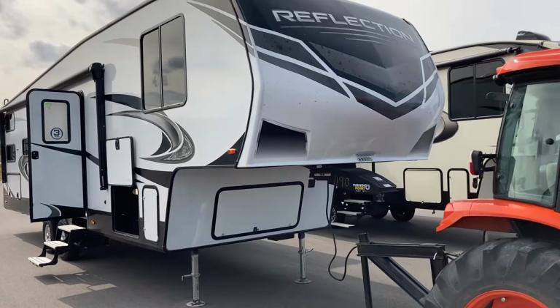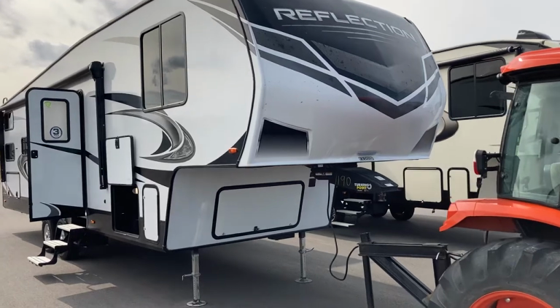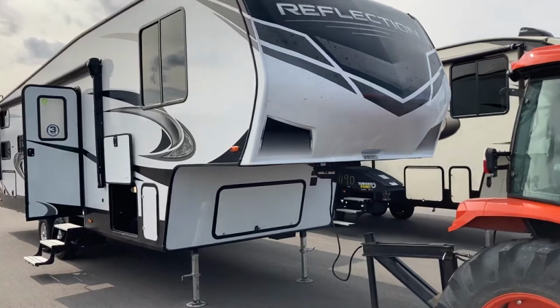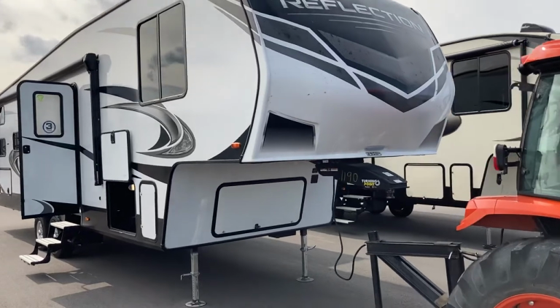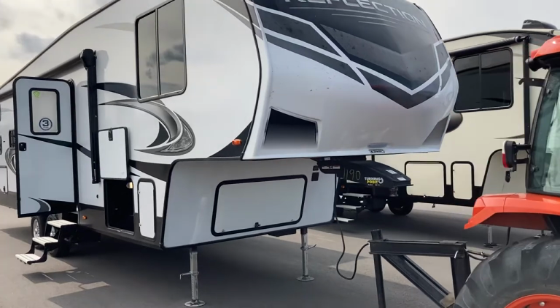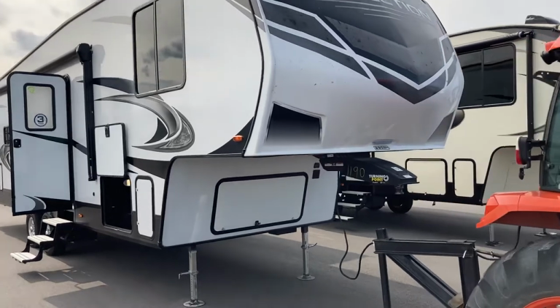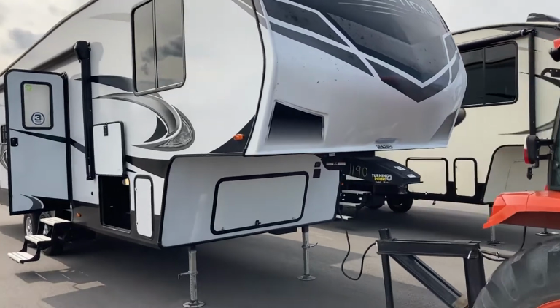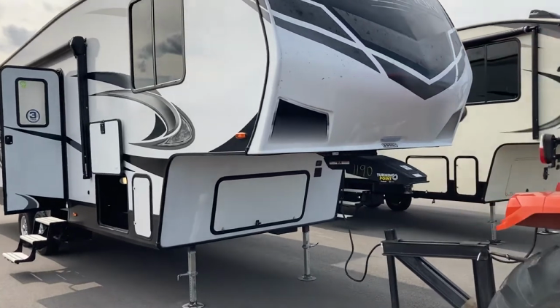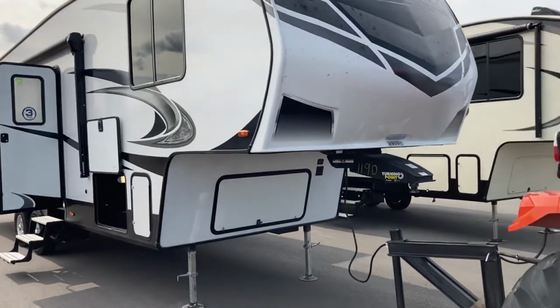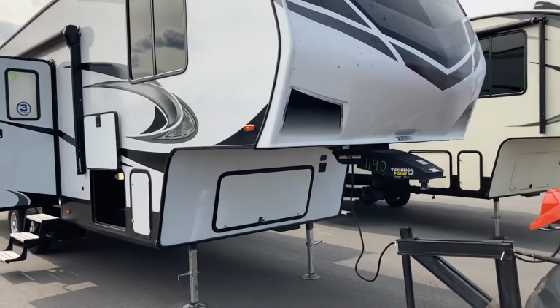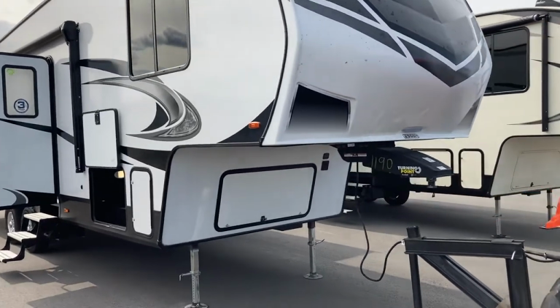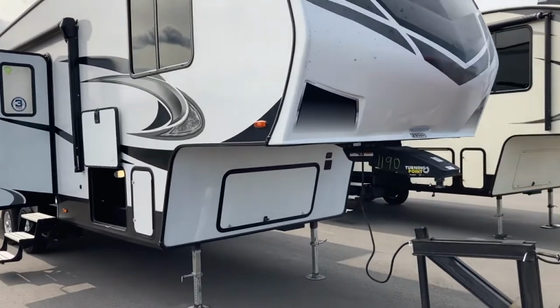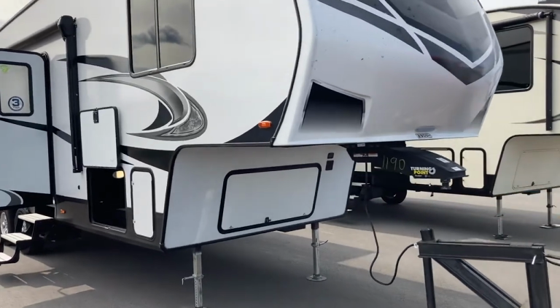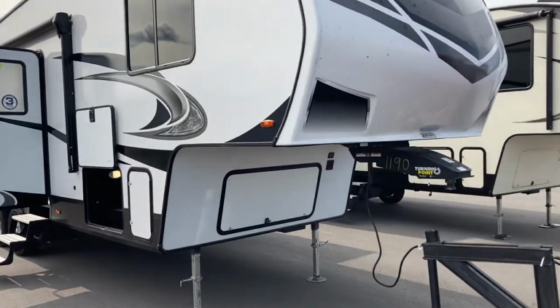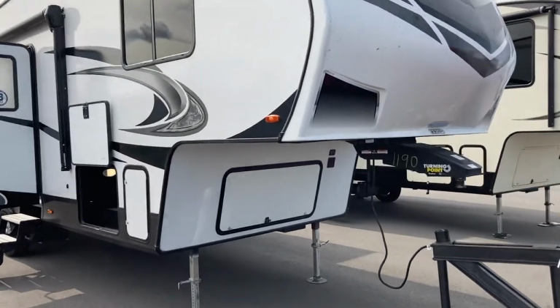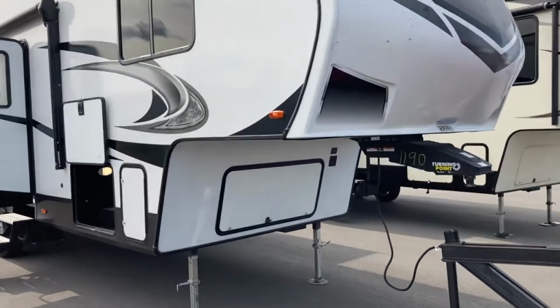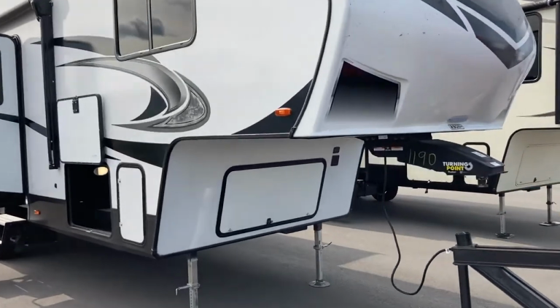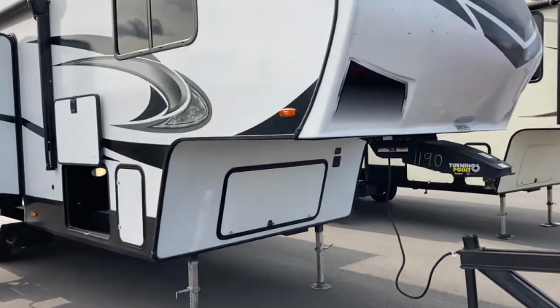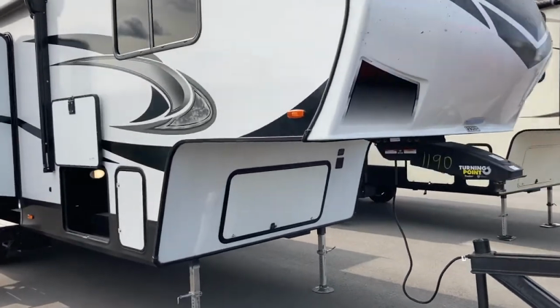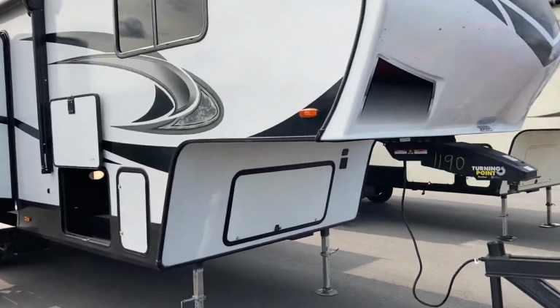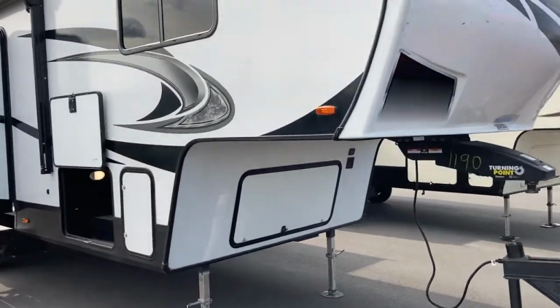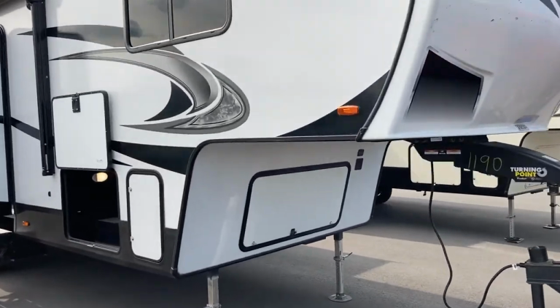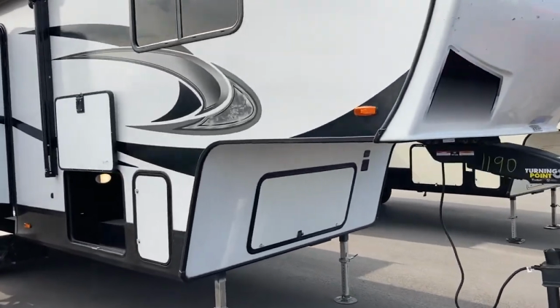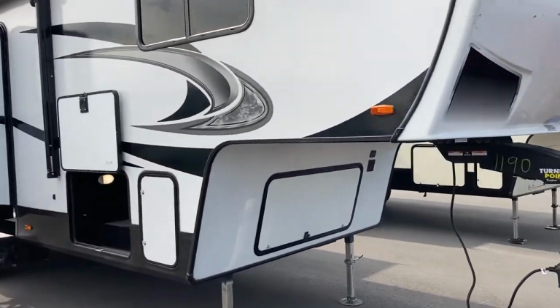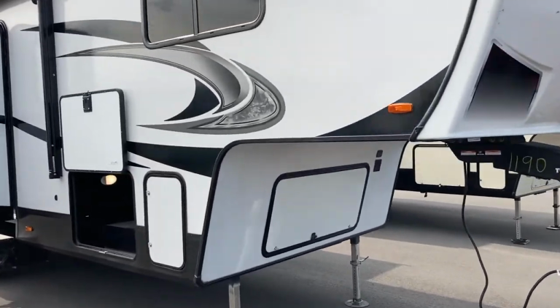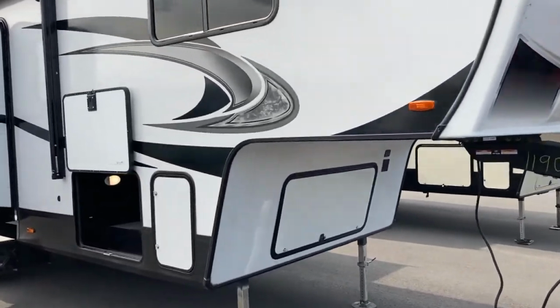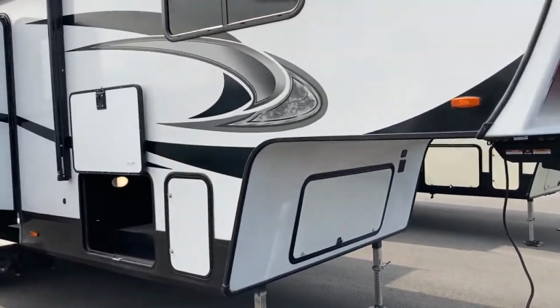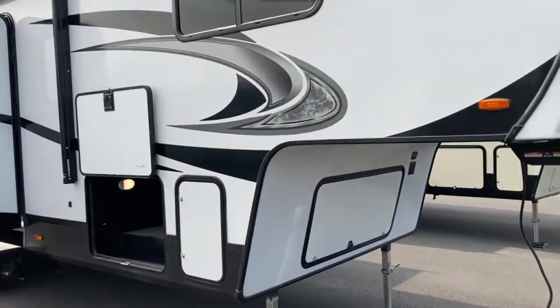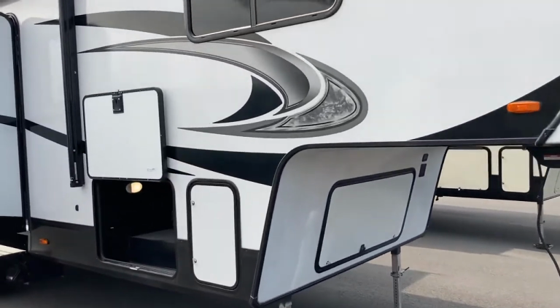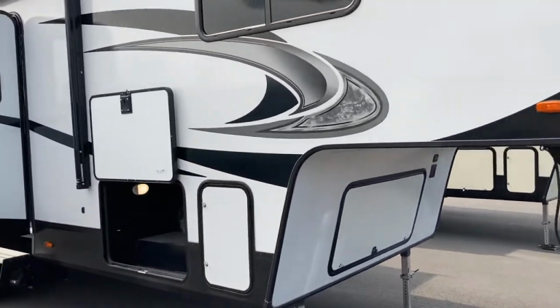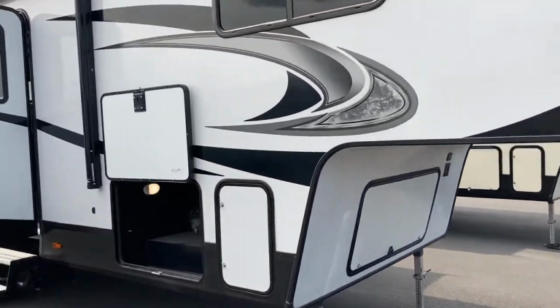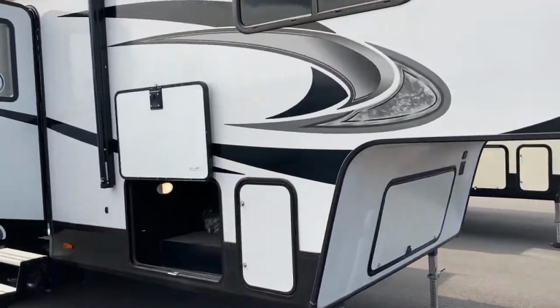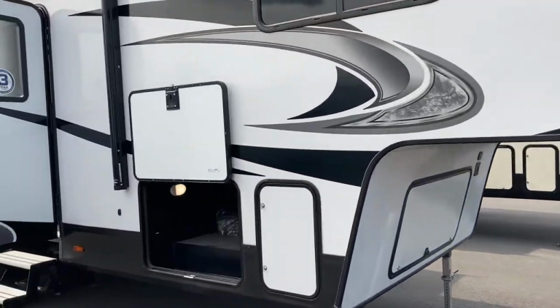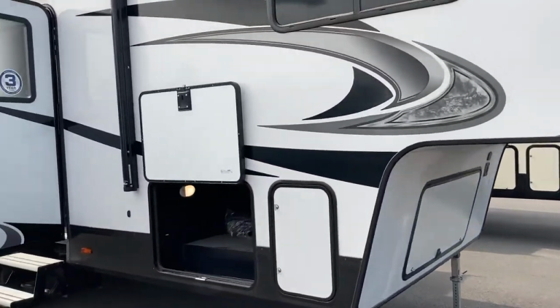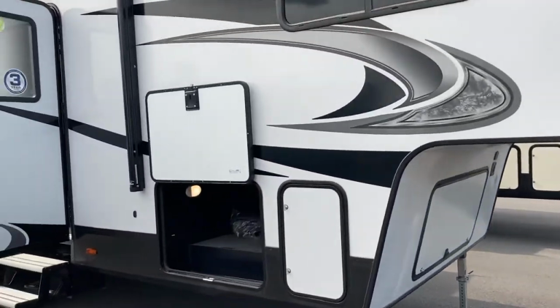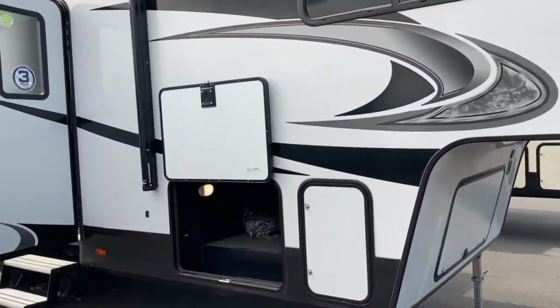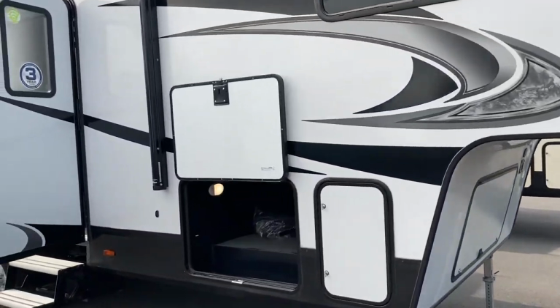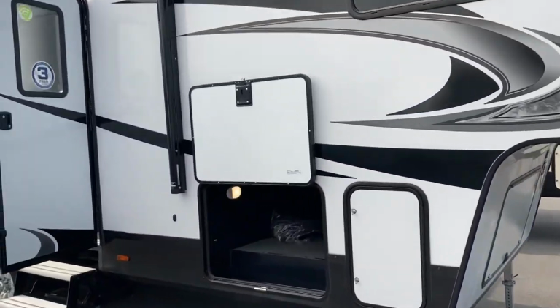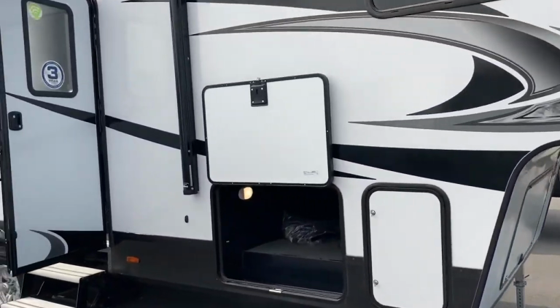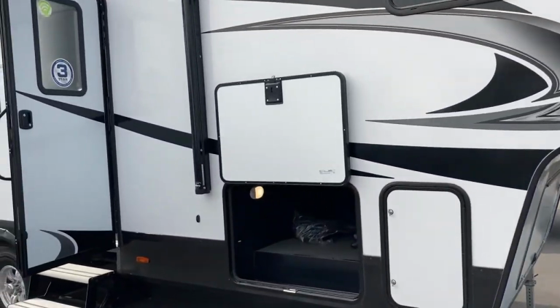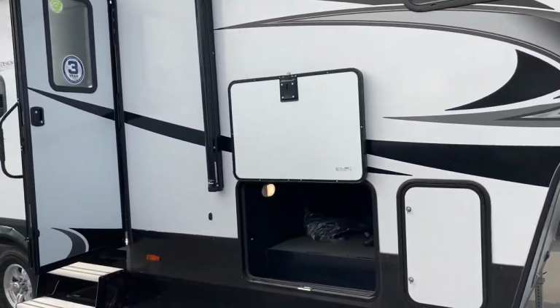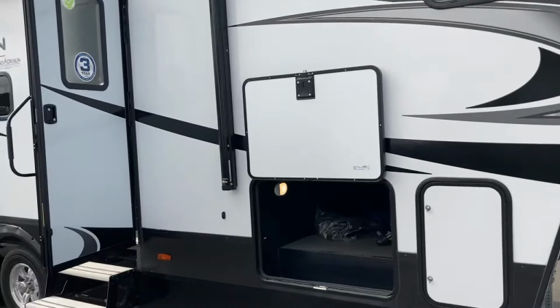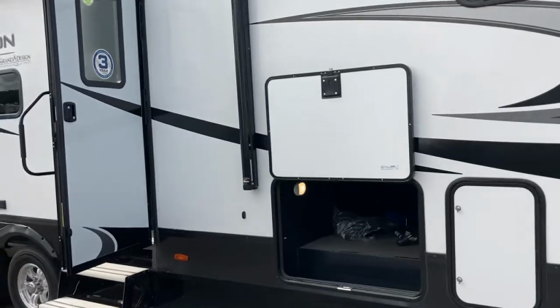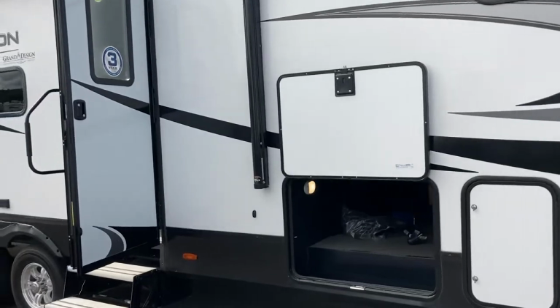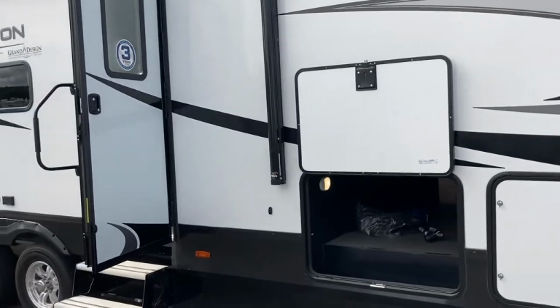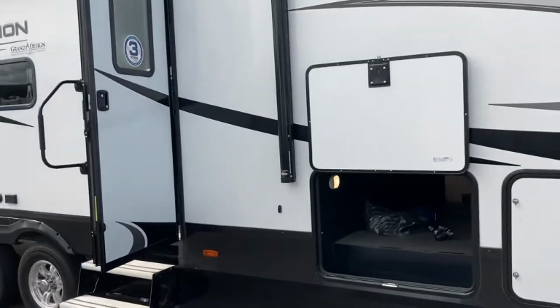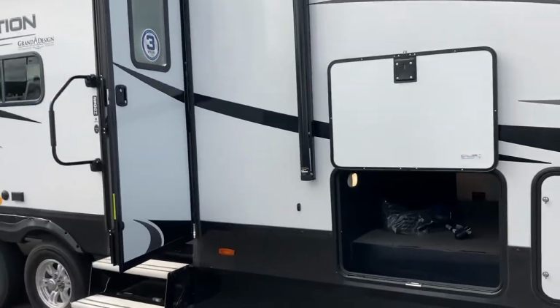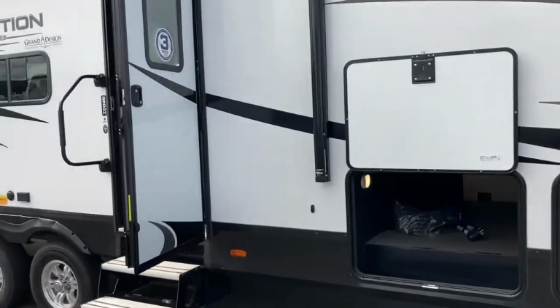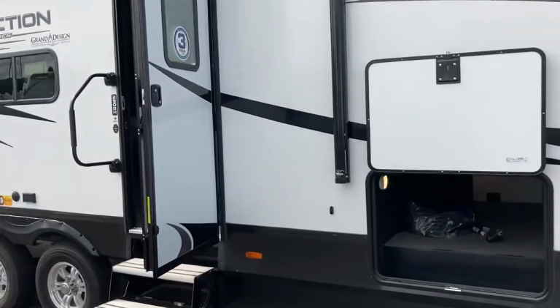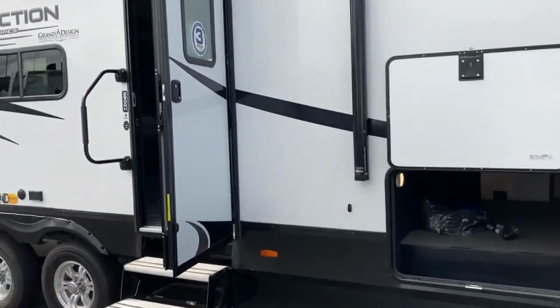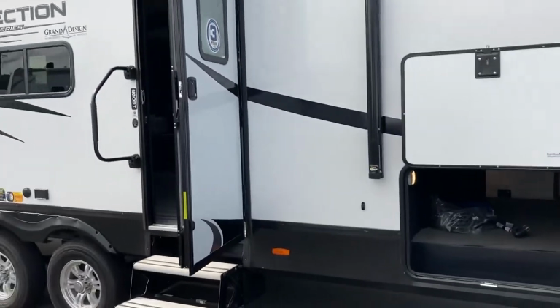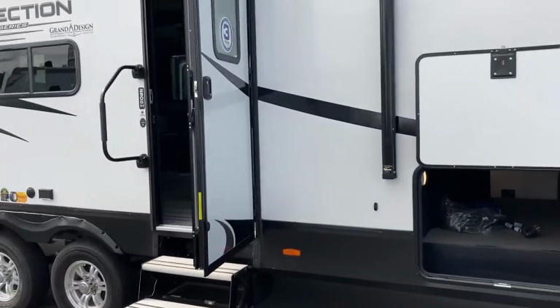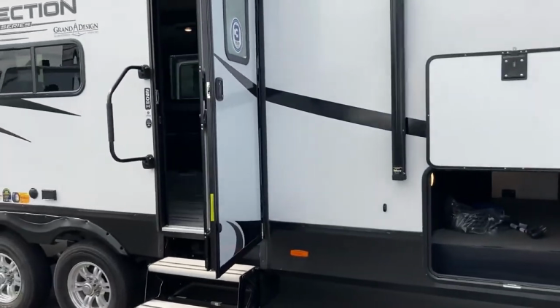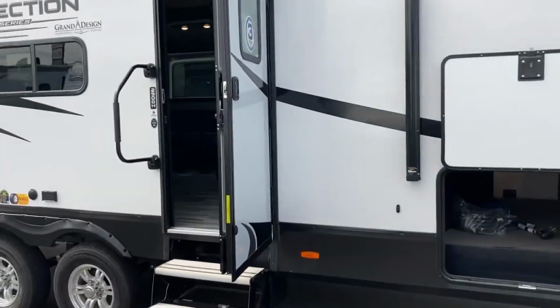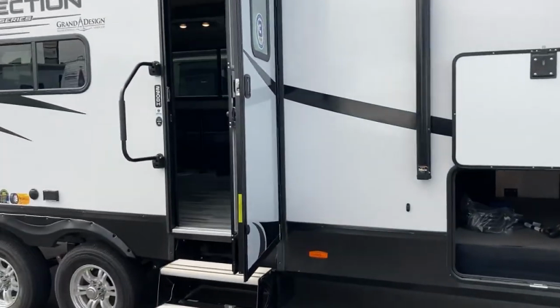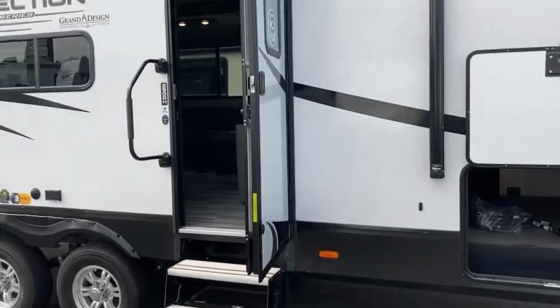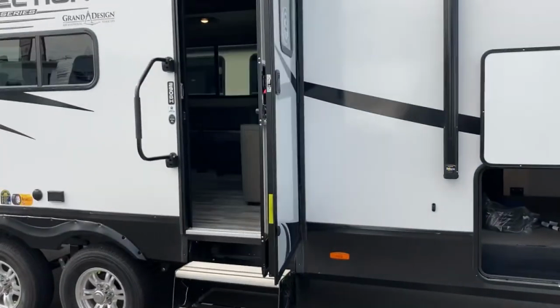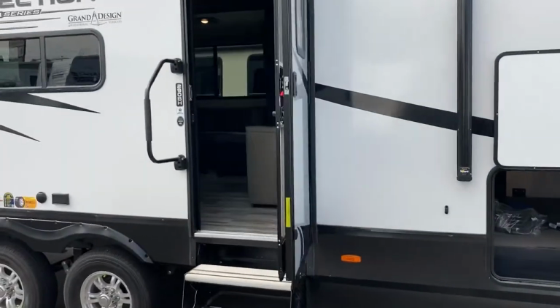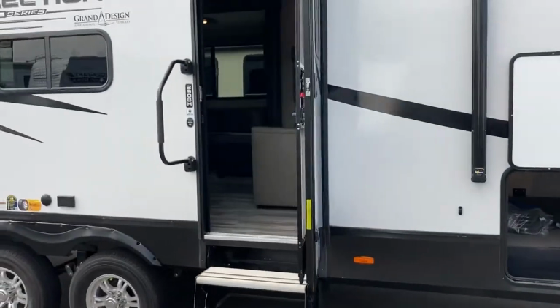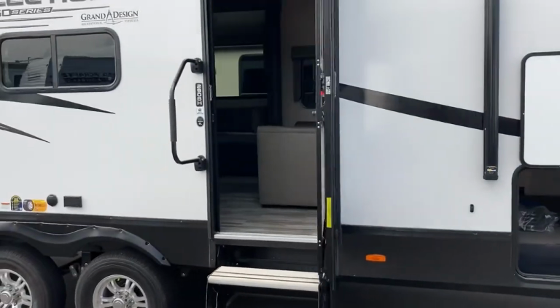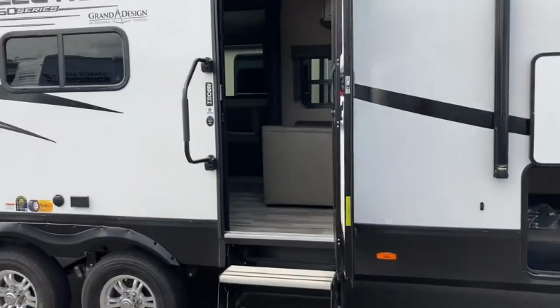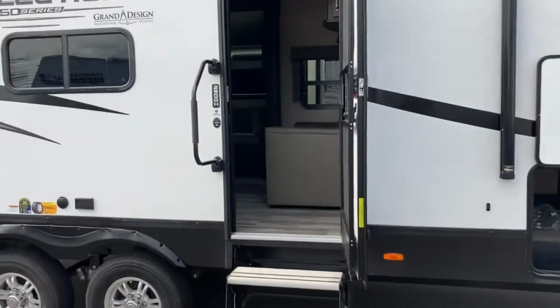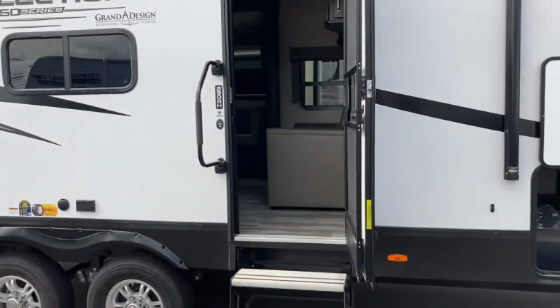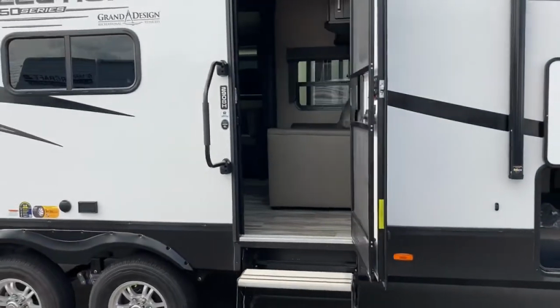Hi folks, Jason here at Leisure Time Sales. We keep getting some treats sent up to us from Elkhart — this one just arrived today, fresh off the hitch from Indiana.